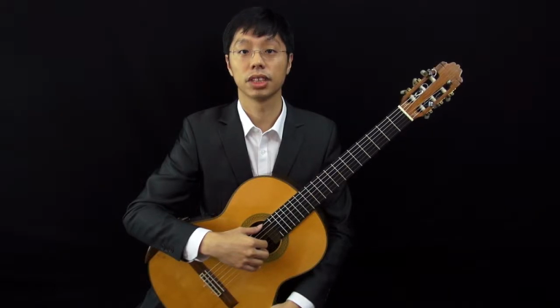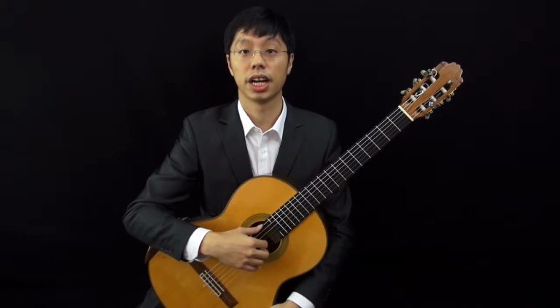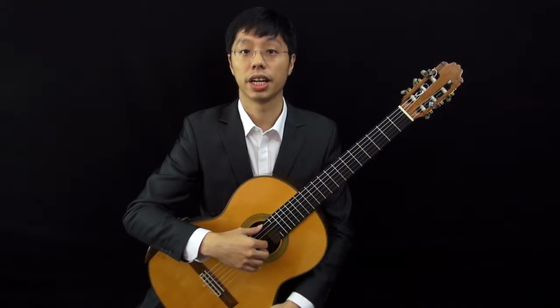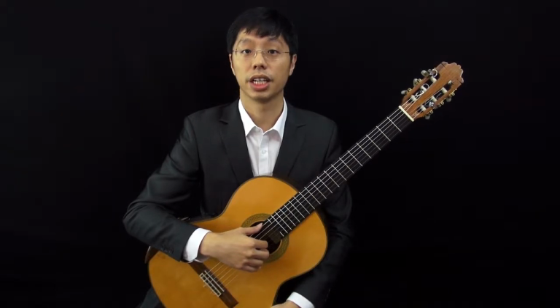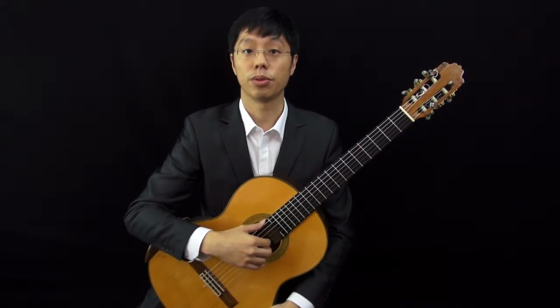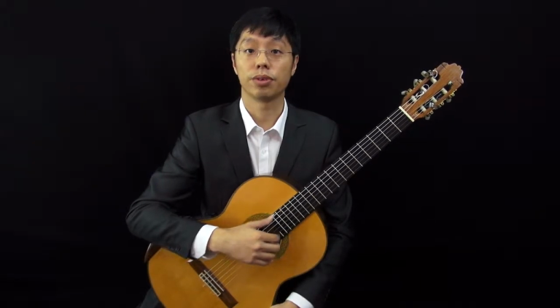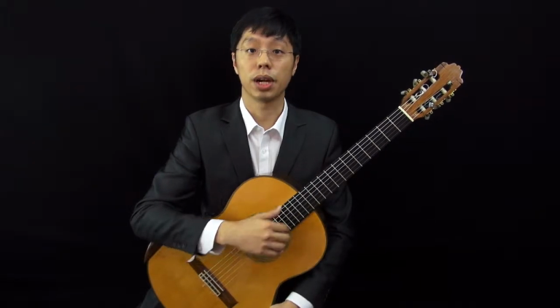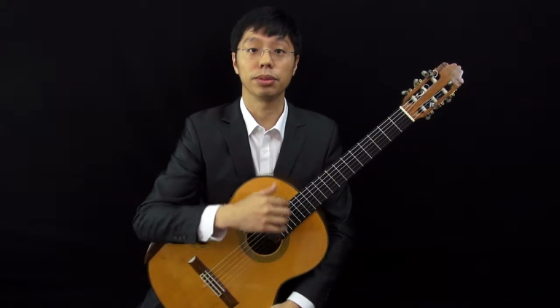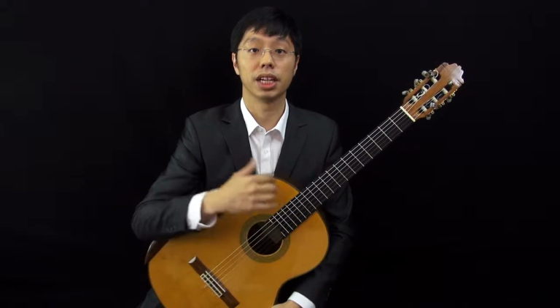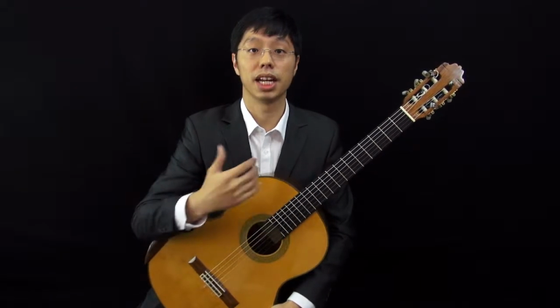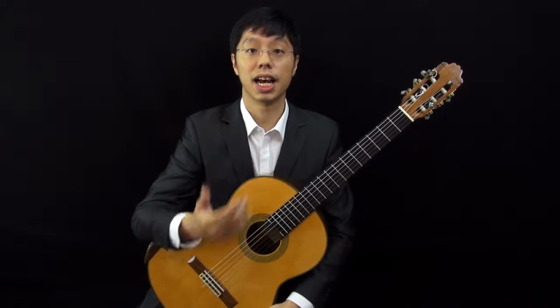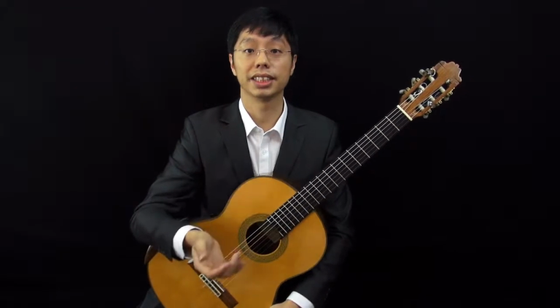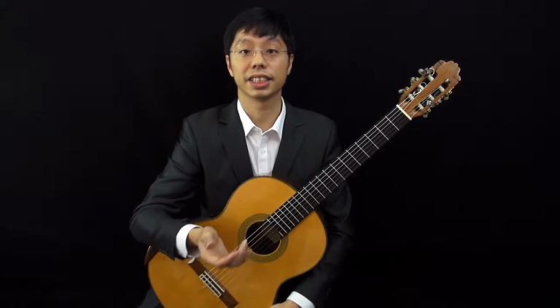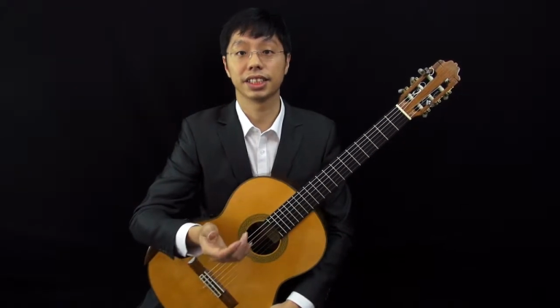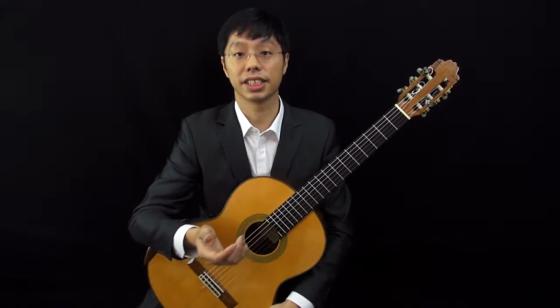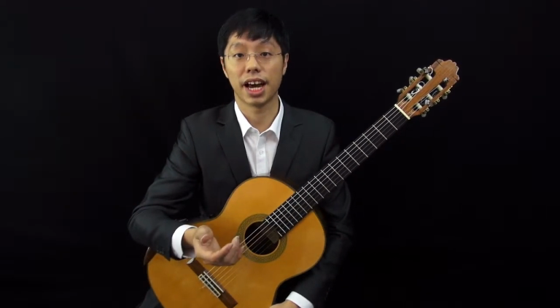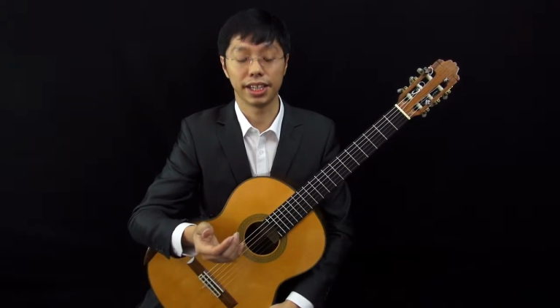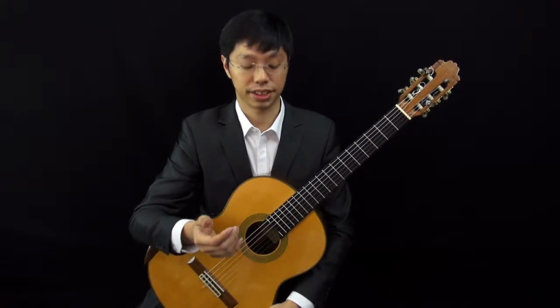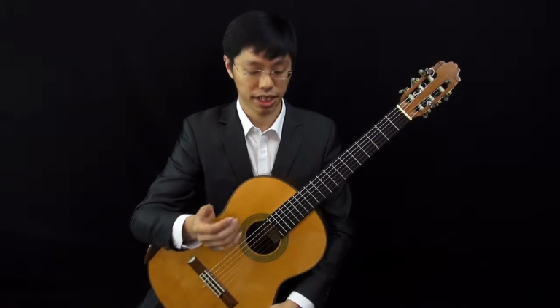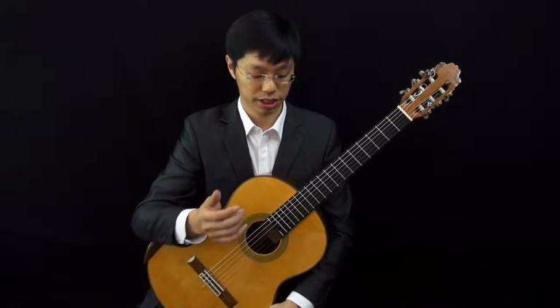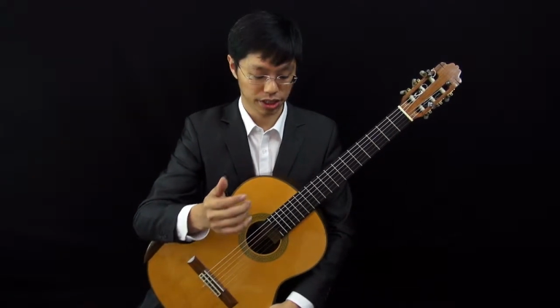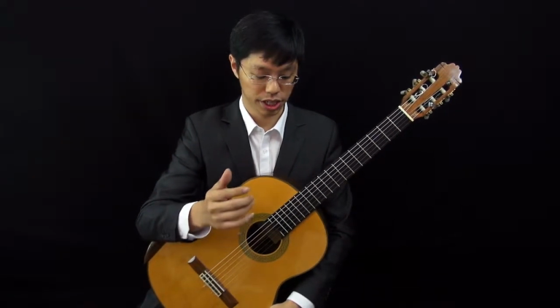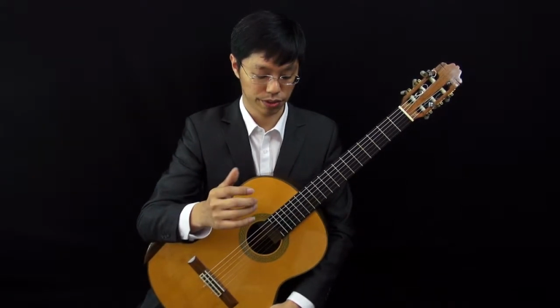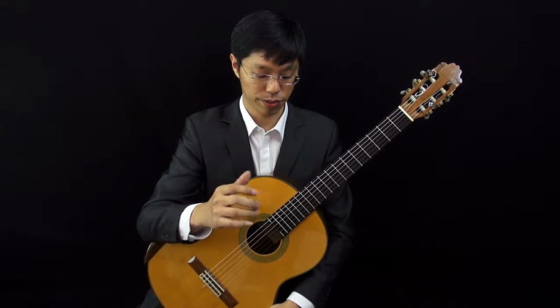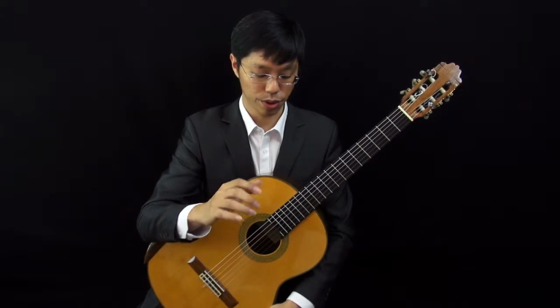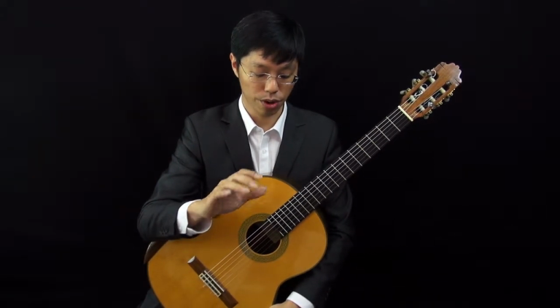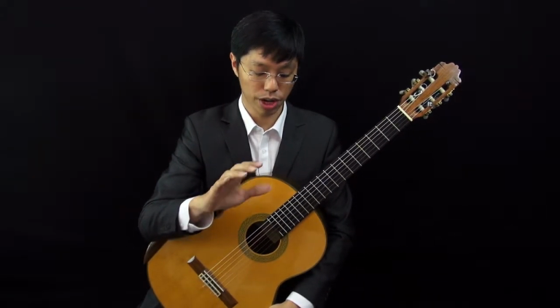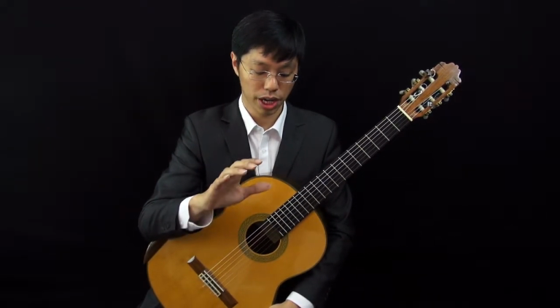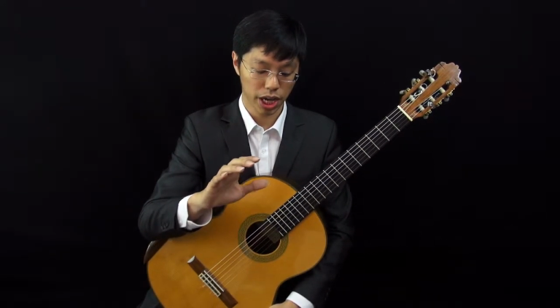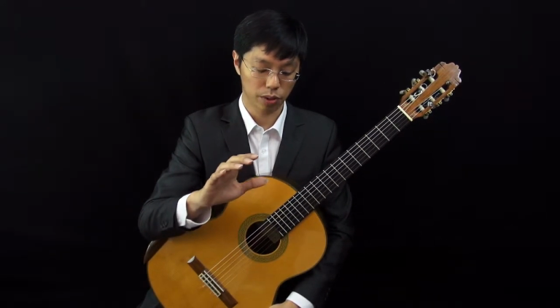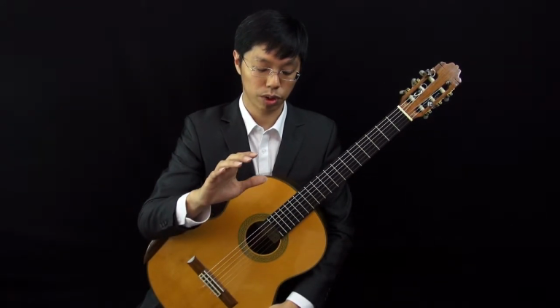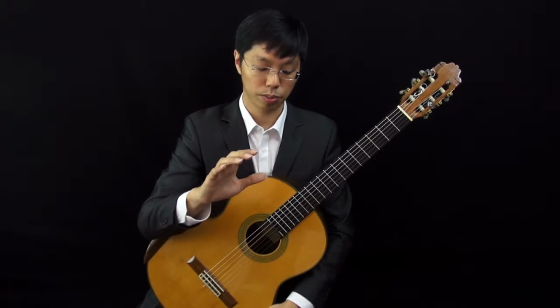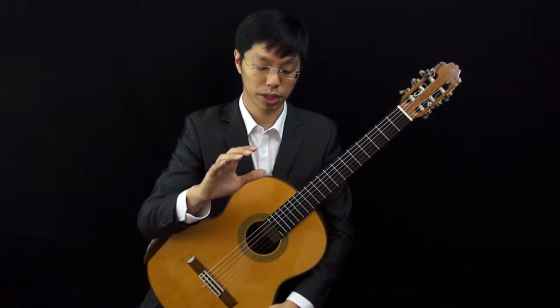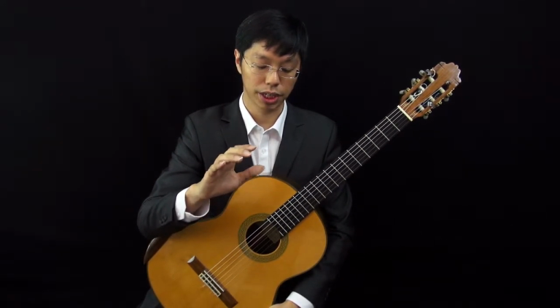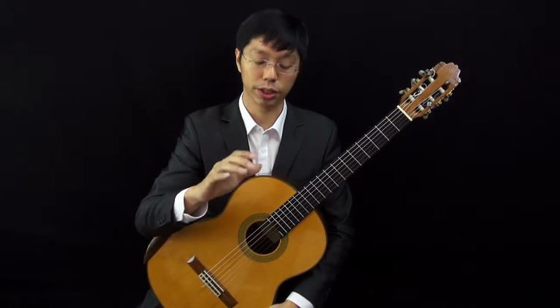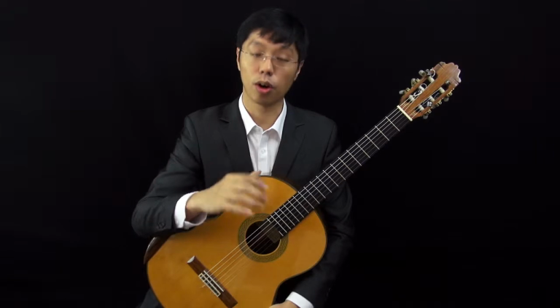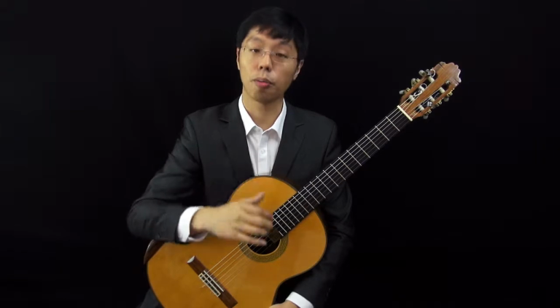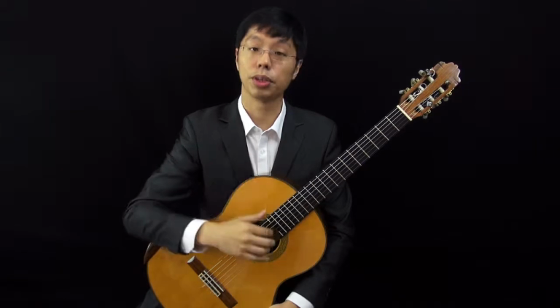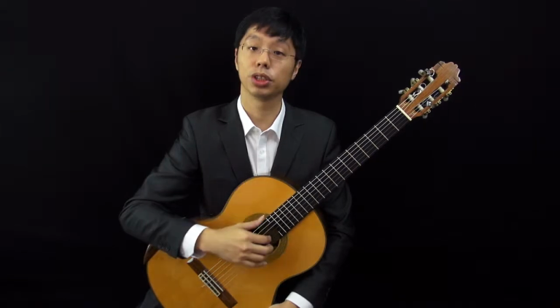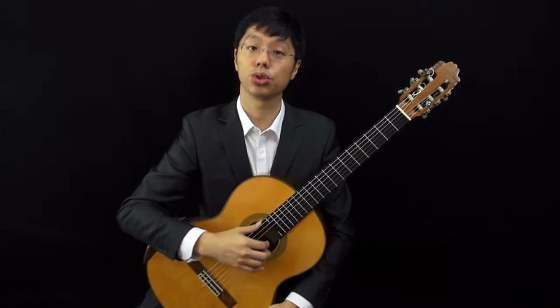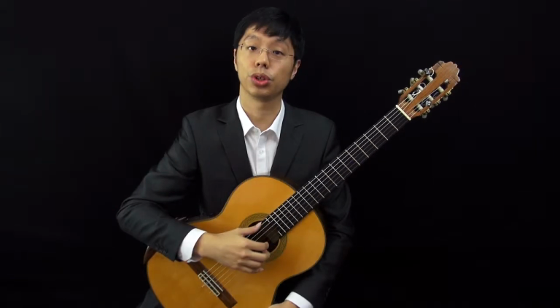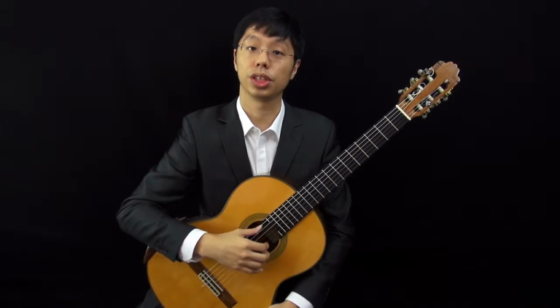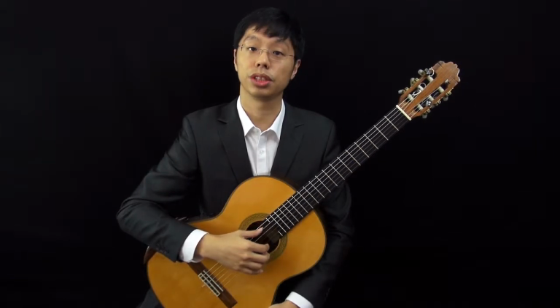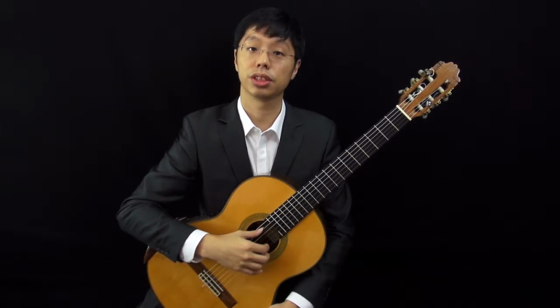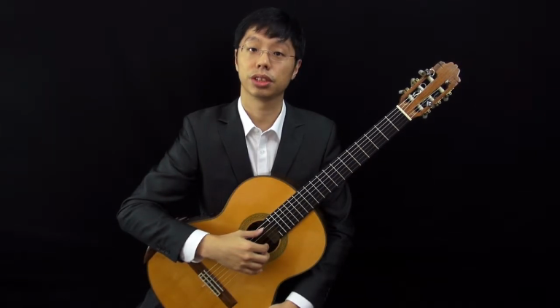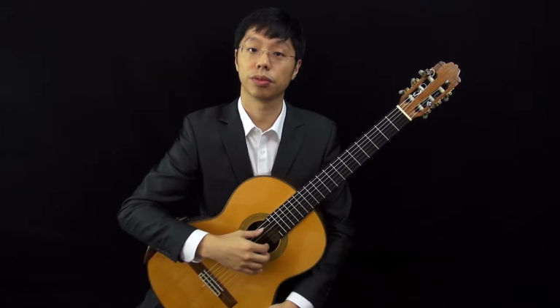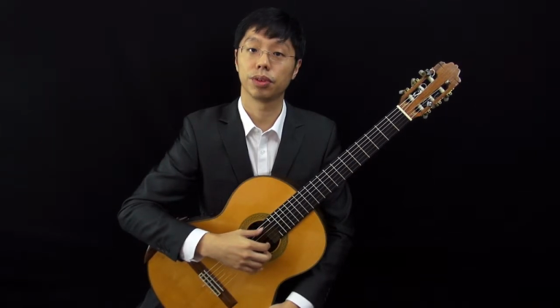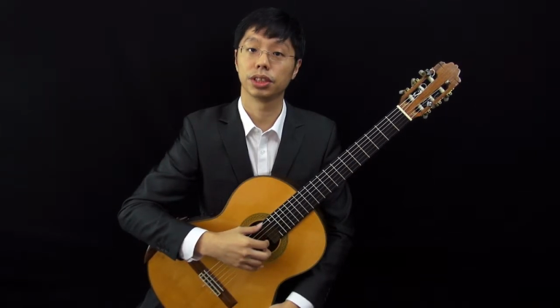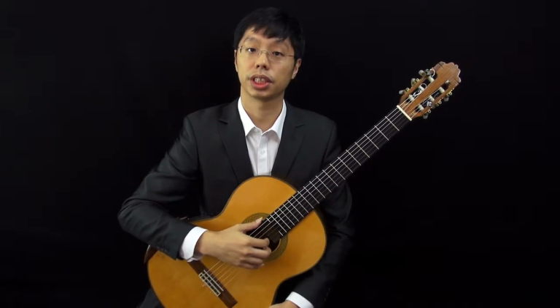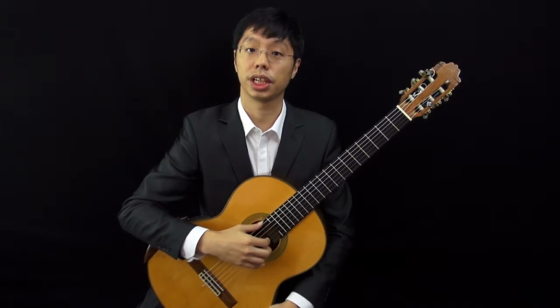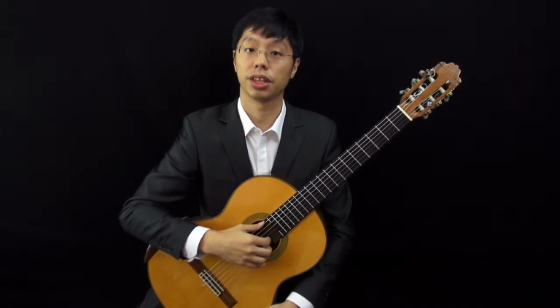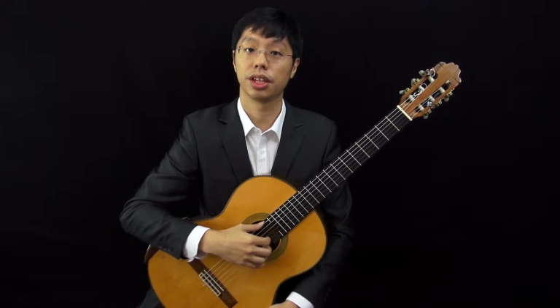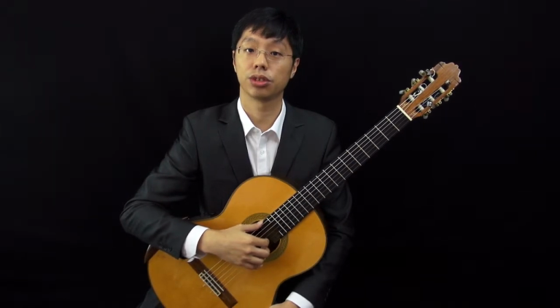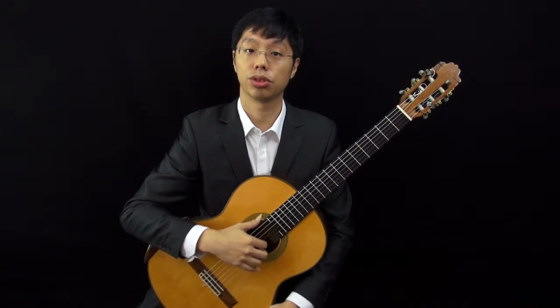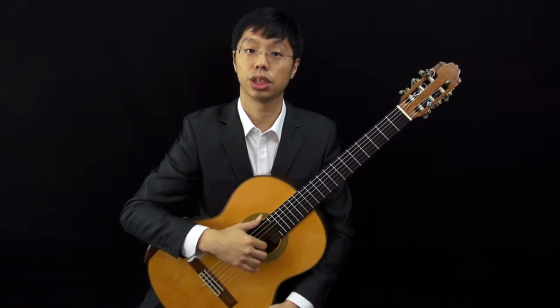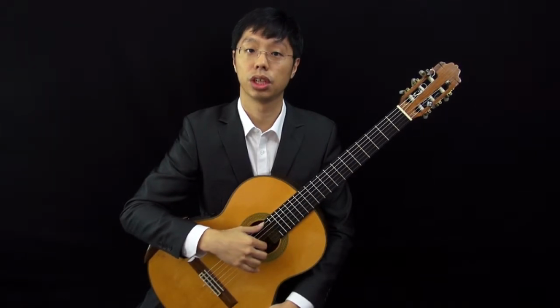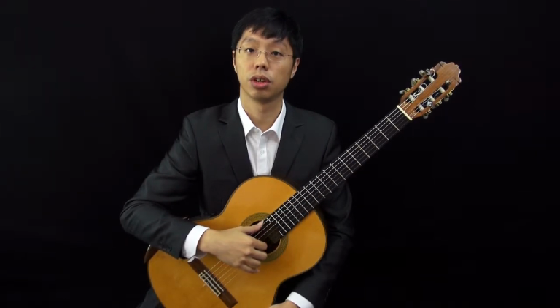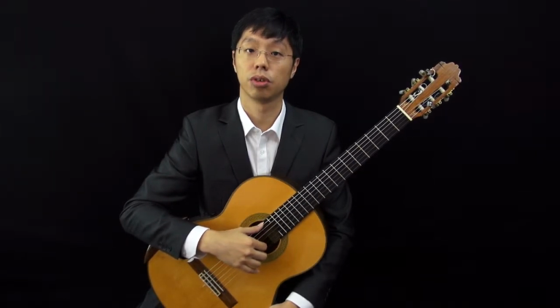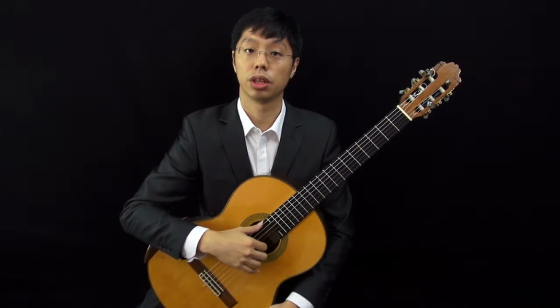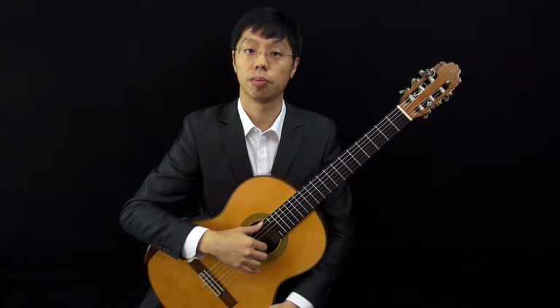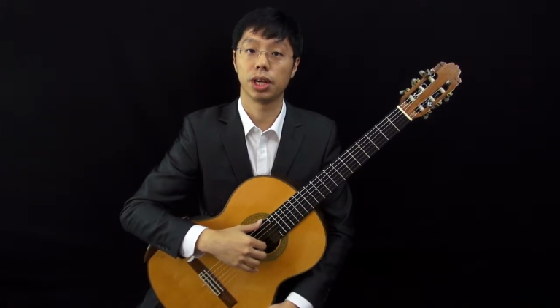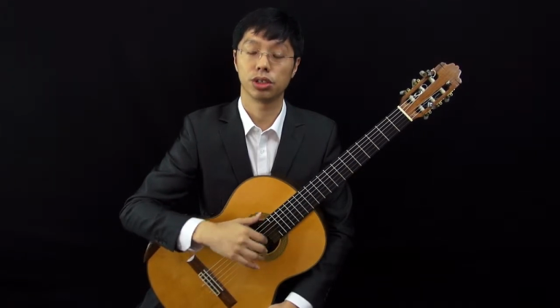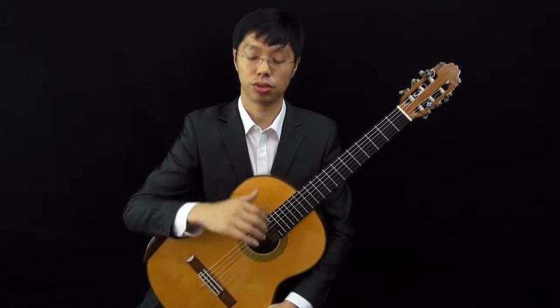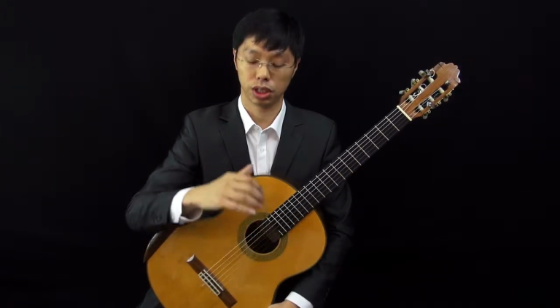Now we've come to the last exercise, exercise 4, and we are playing the open strings — the 1st, 2nd, and 3rd strings with the bass strings.